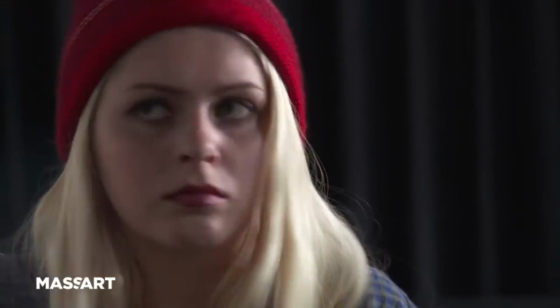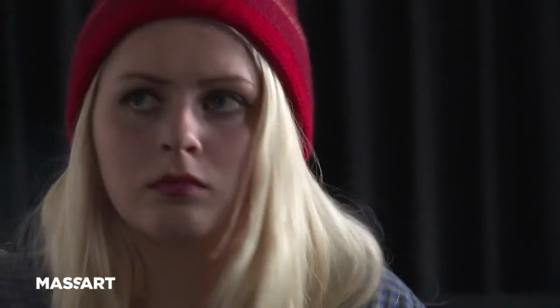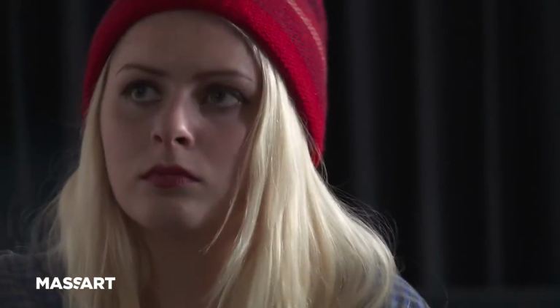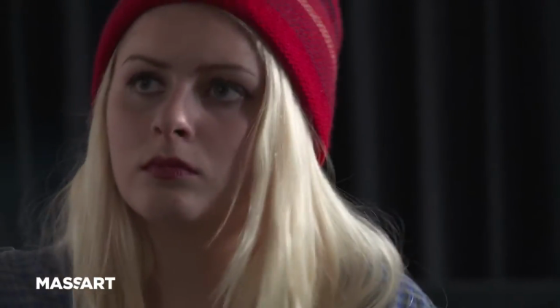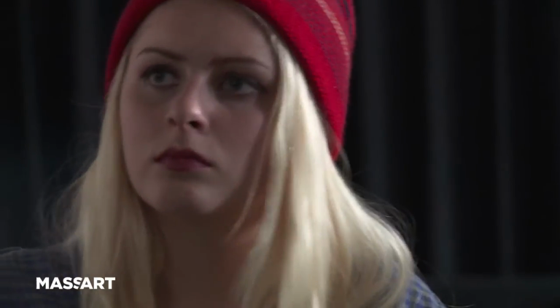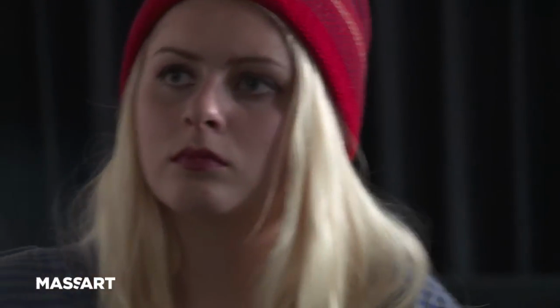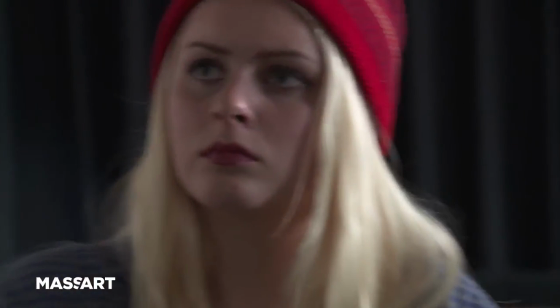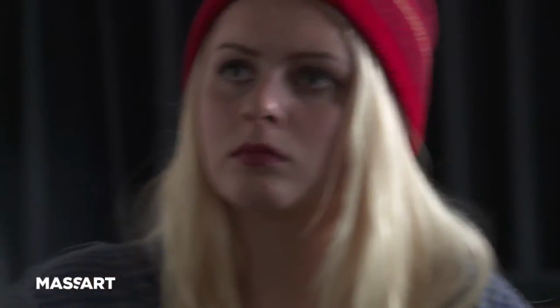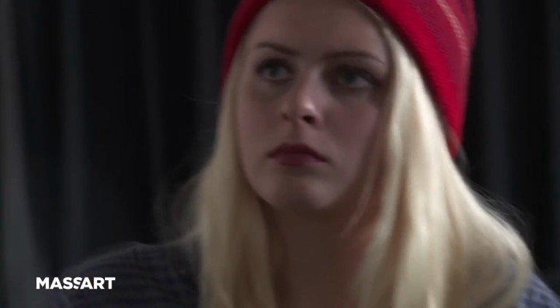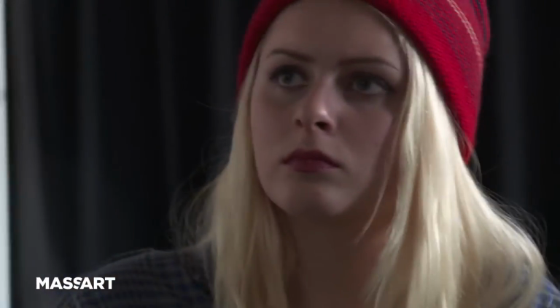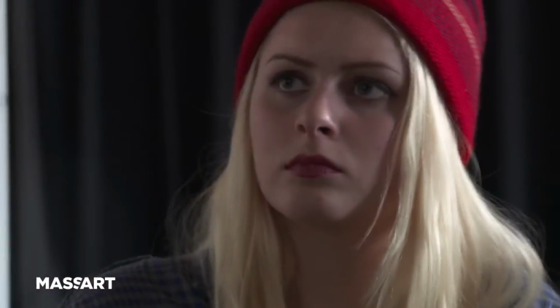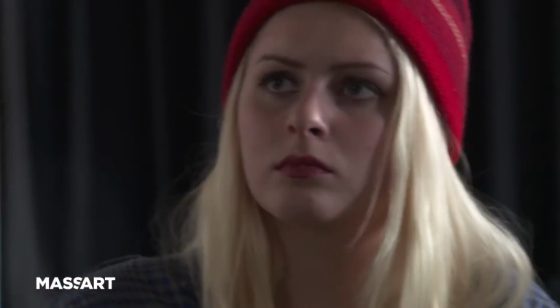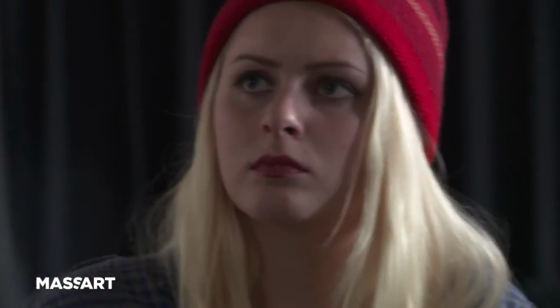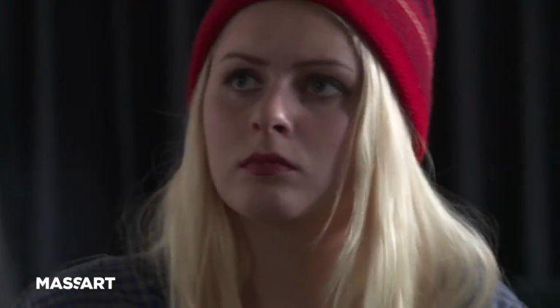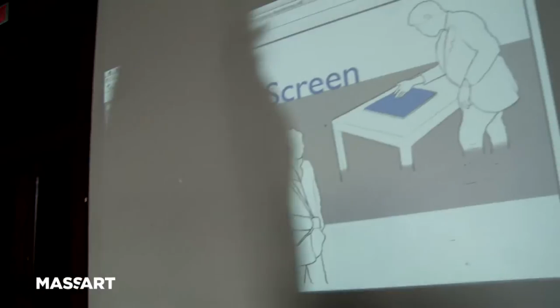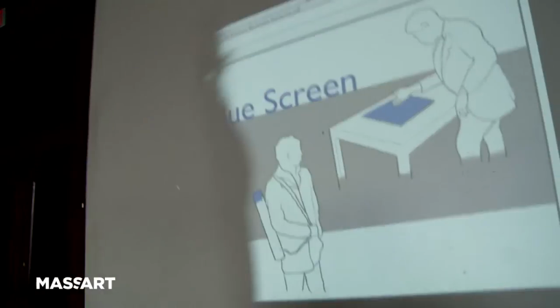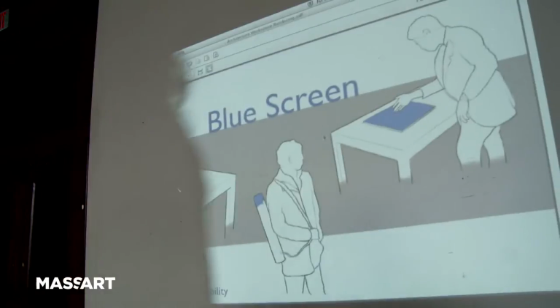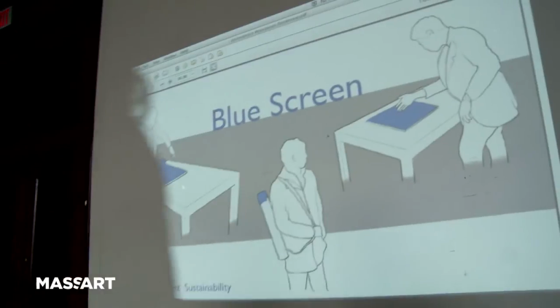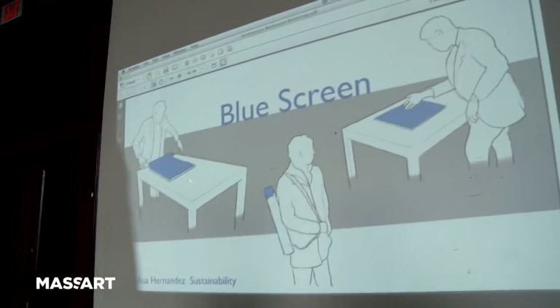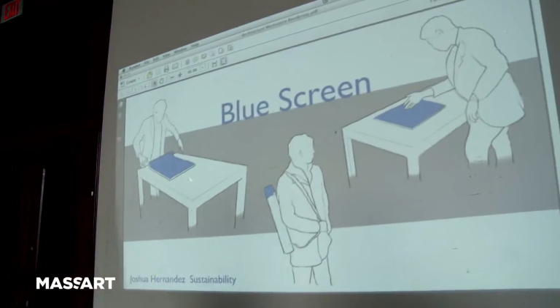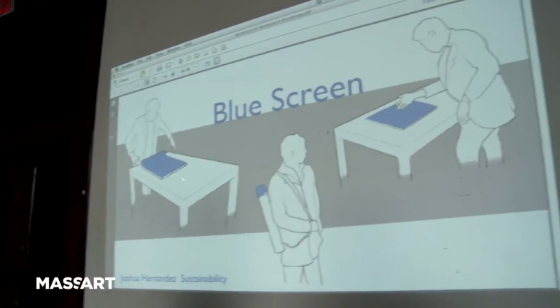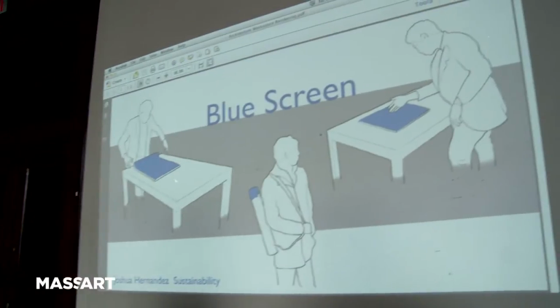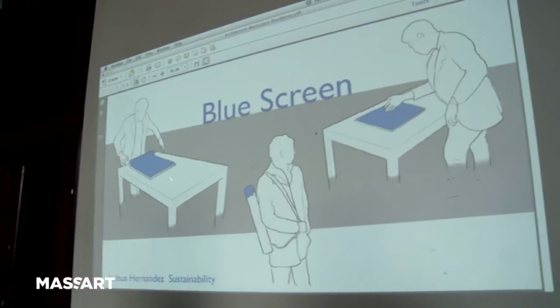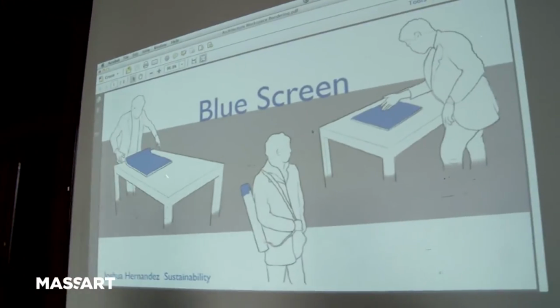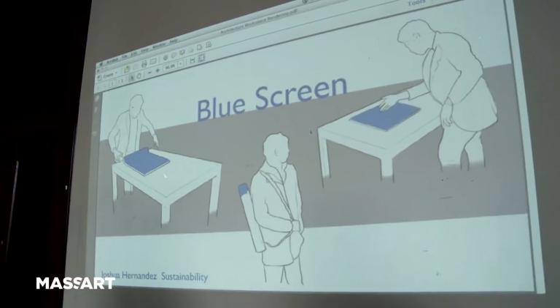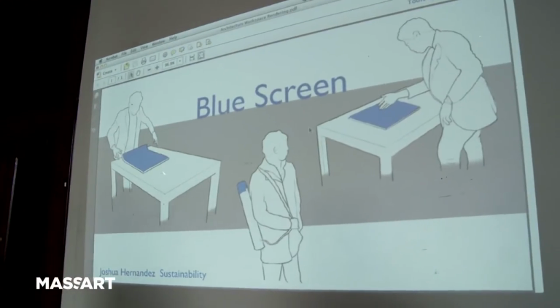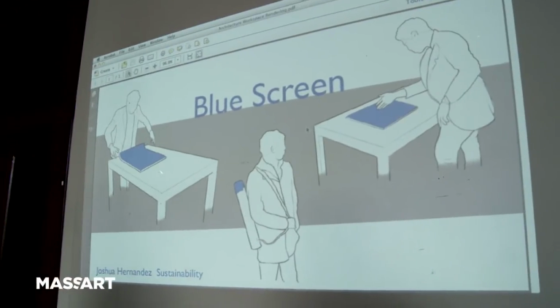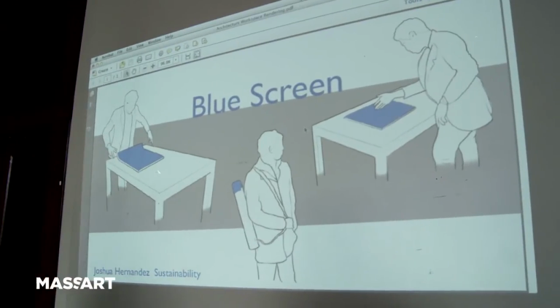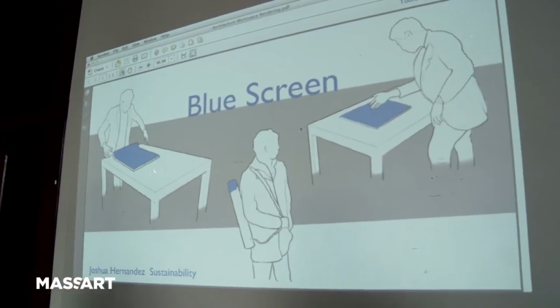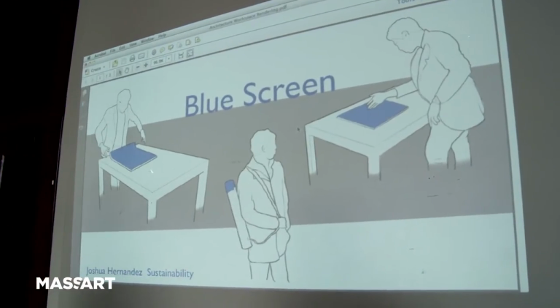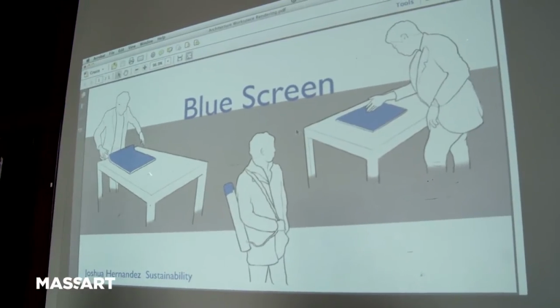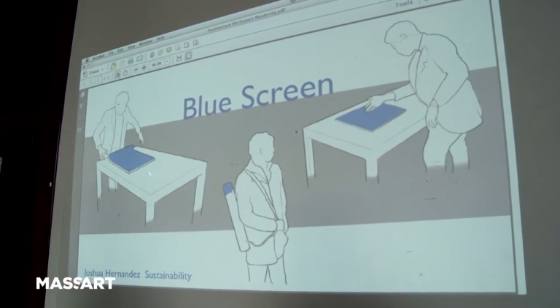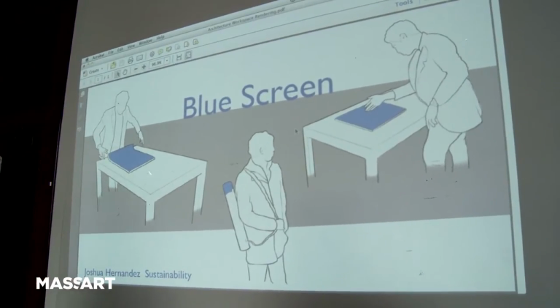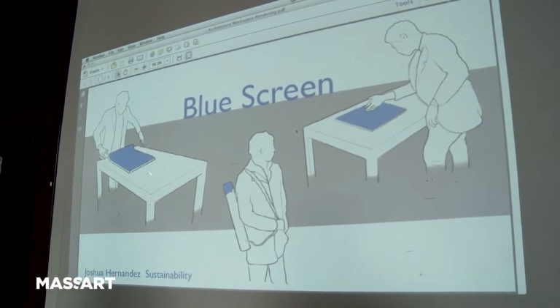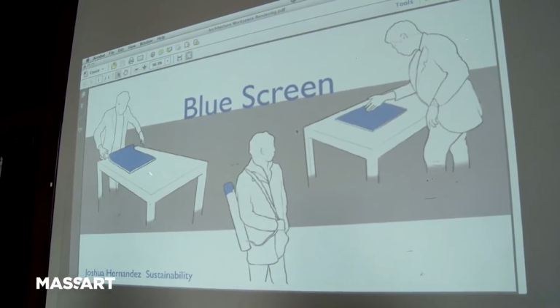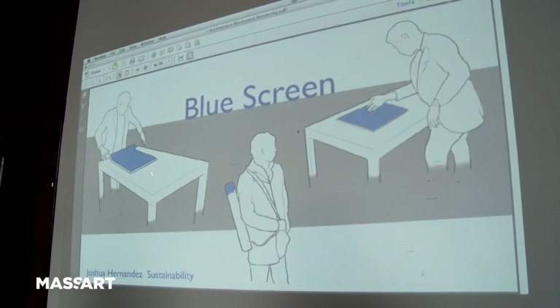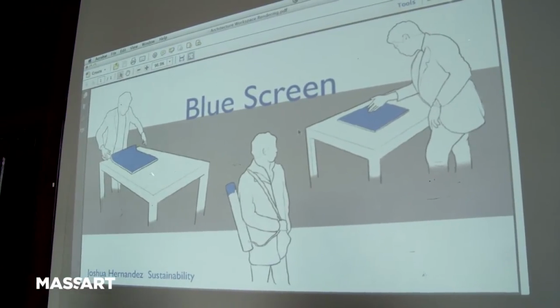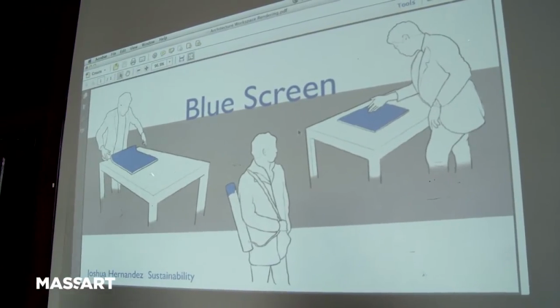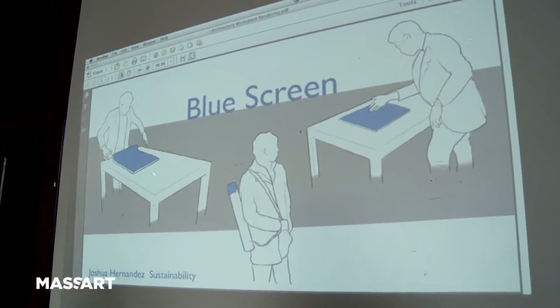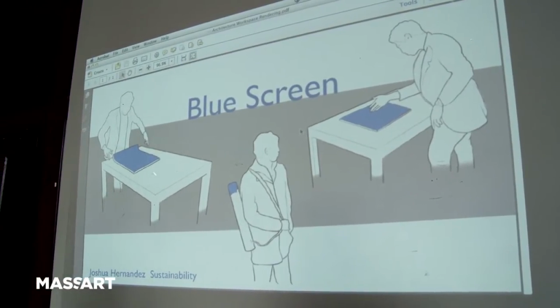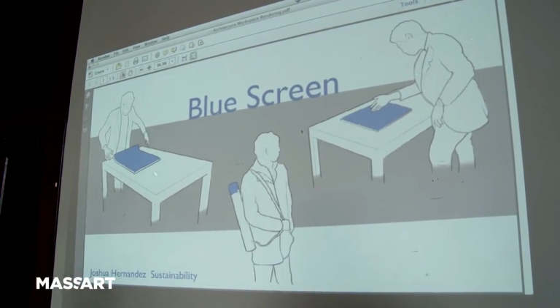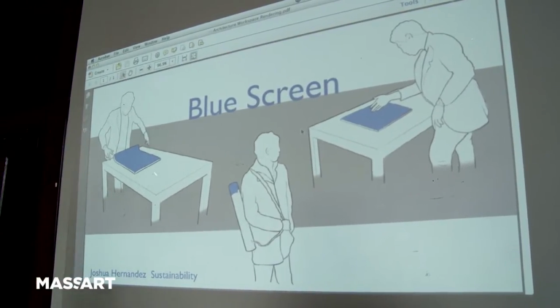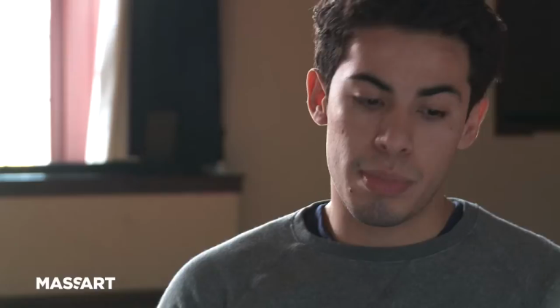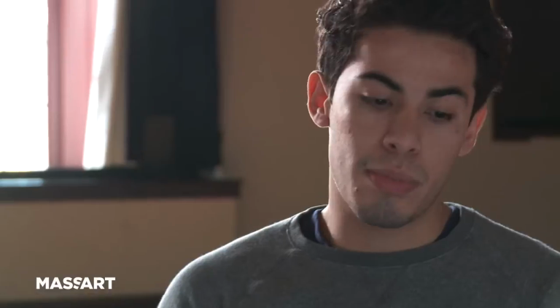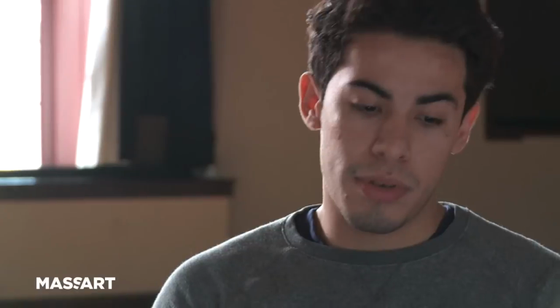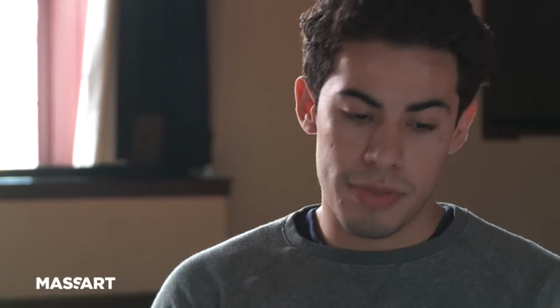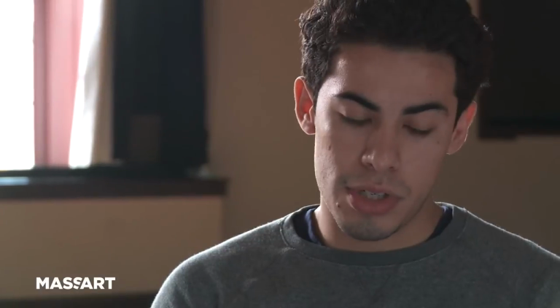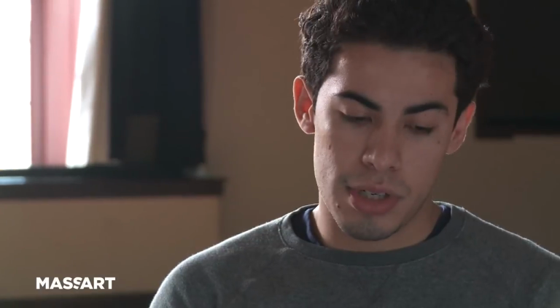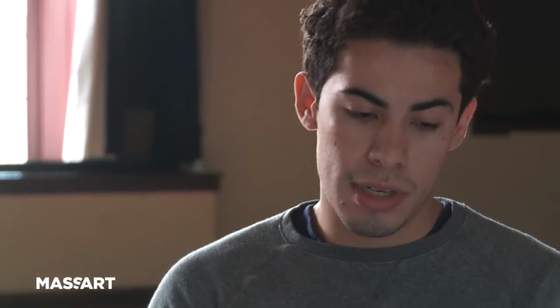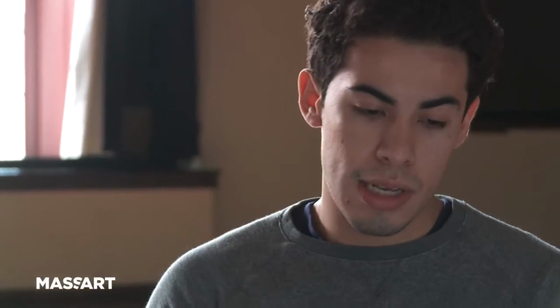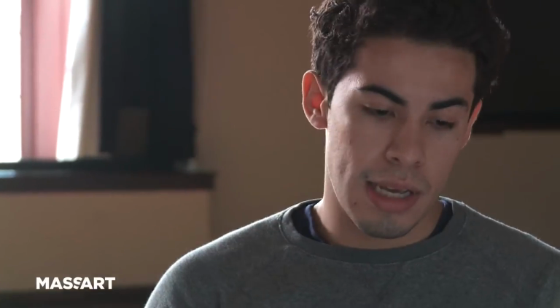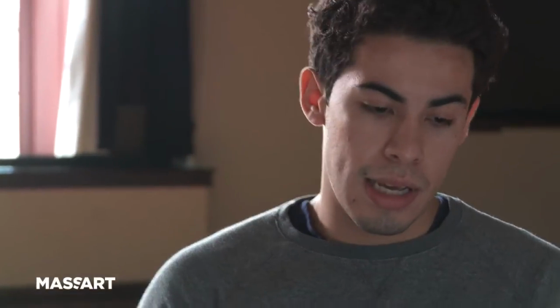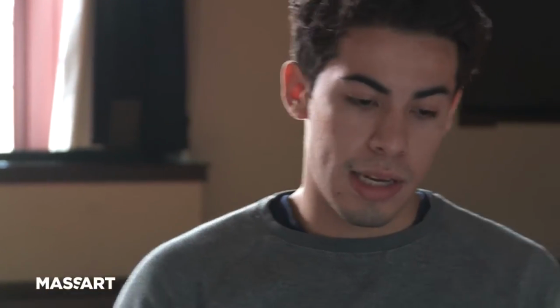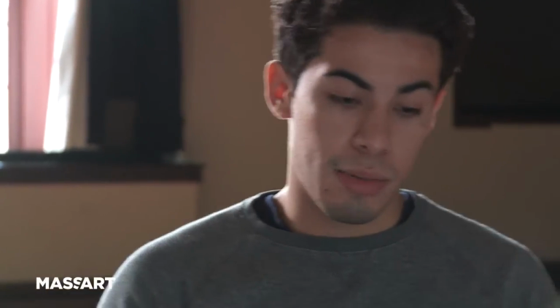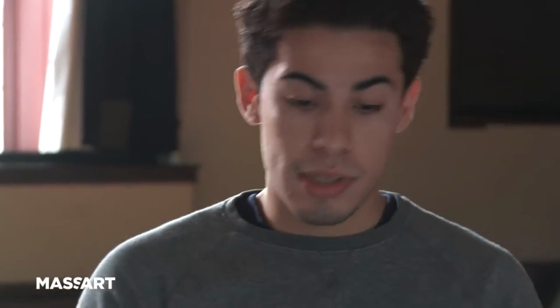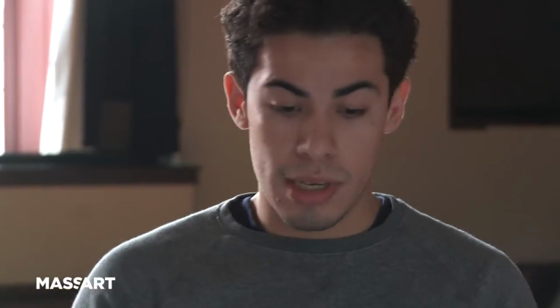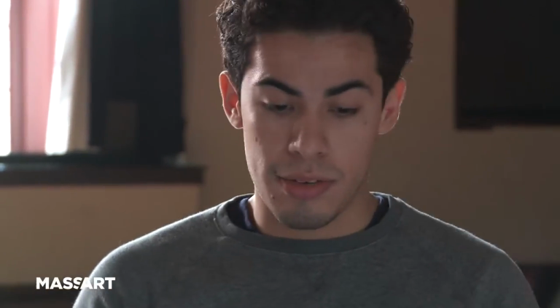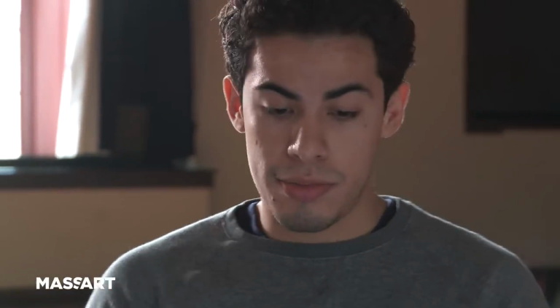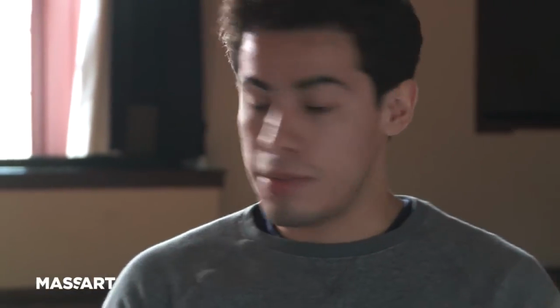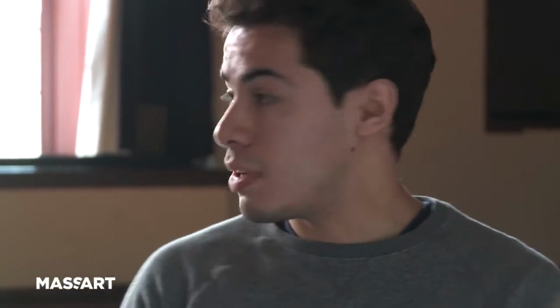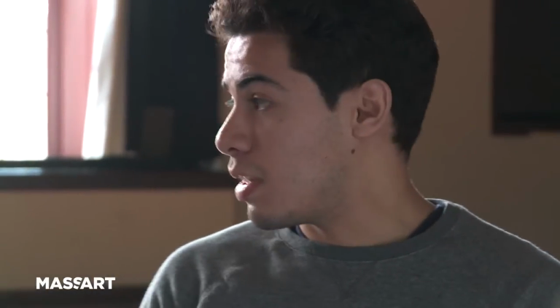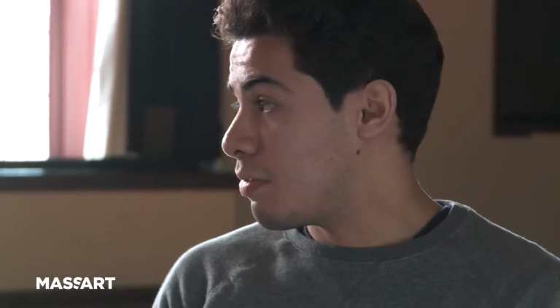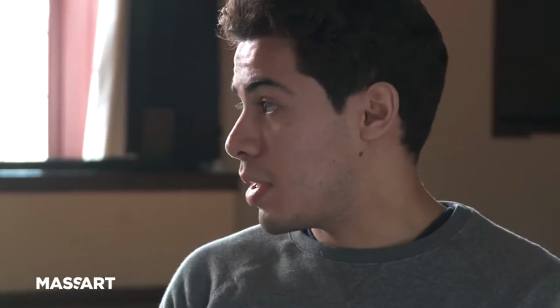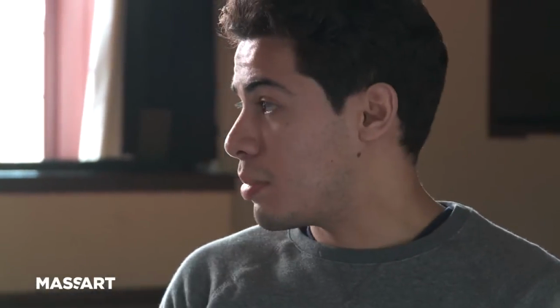Here's a foldable, flexible screen that an architect could use. It would save time, it would be more efficient, and it would save a lot of paper.